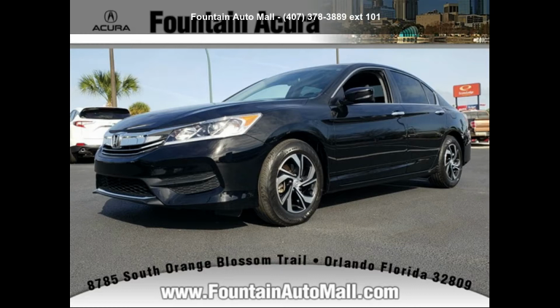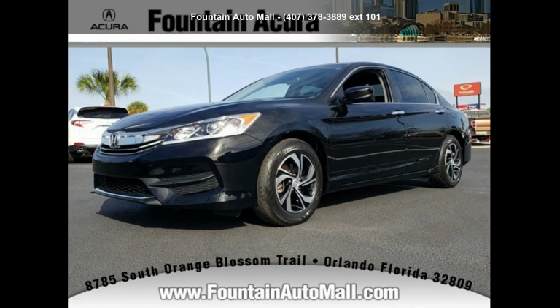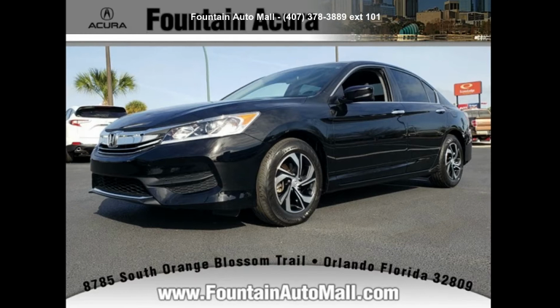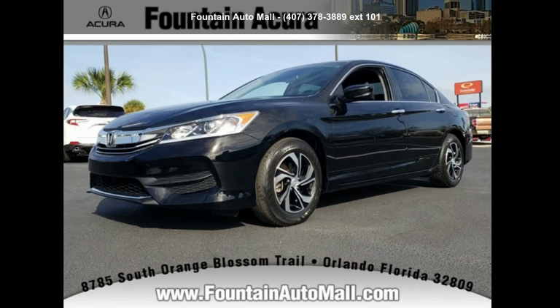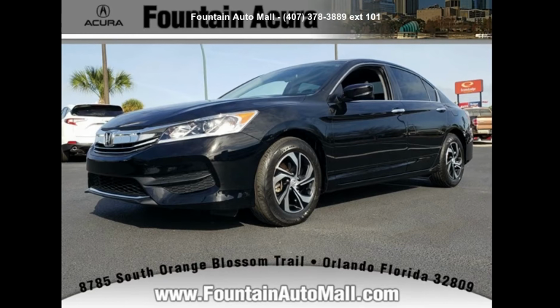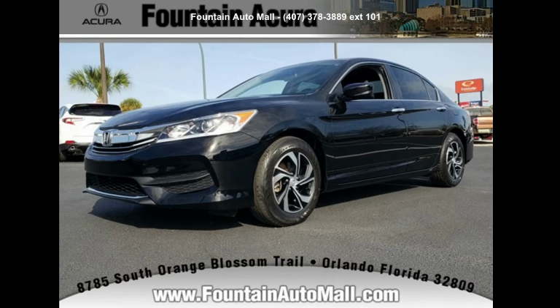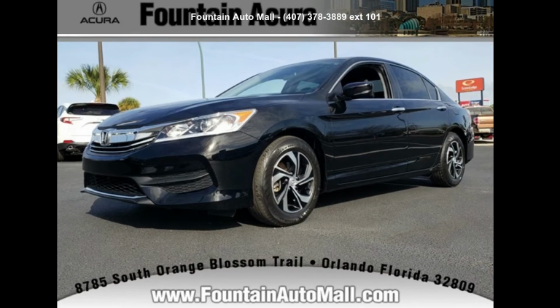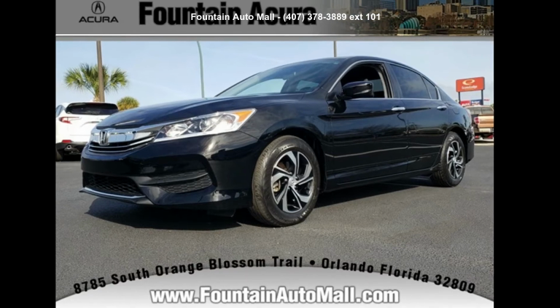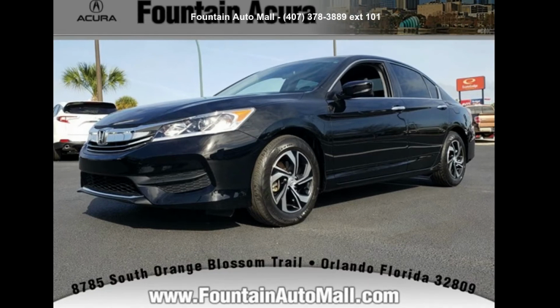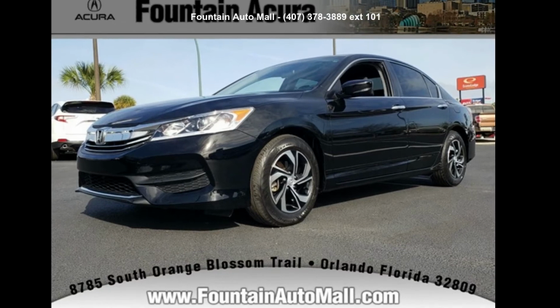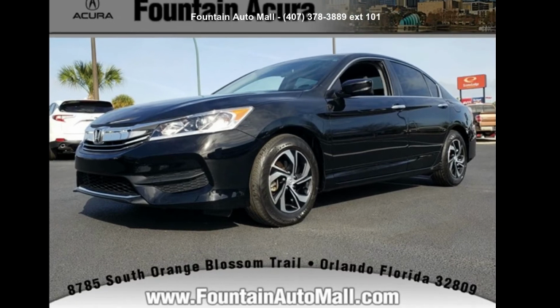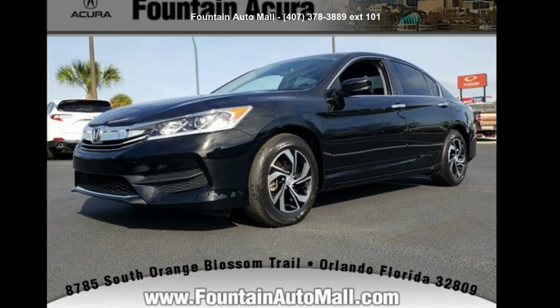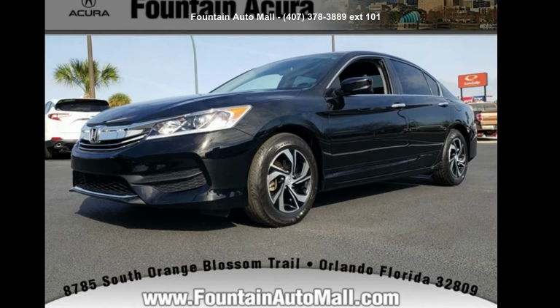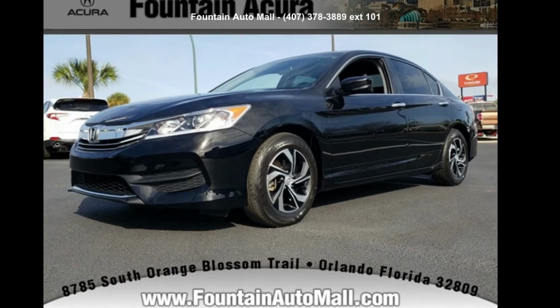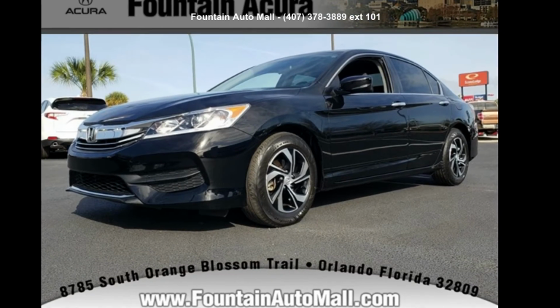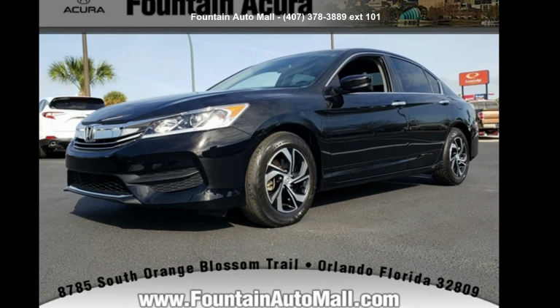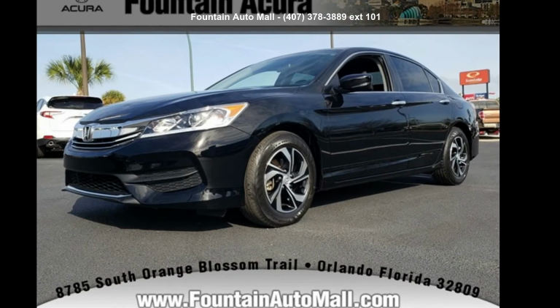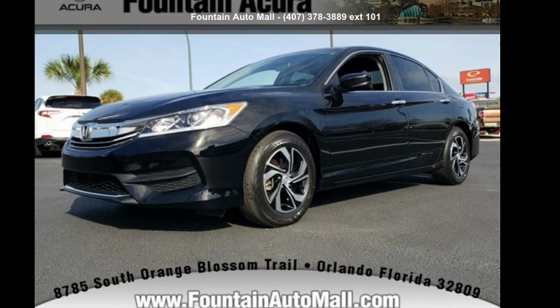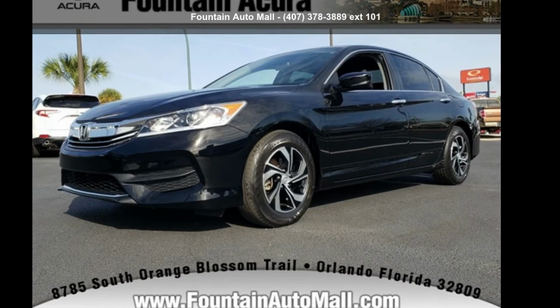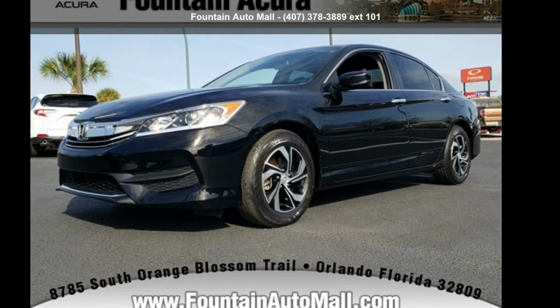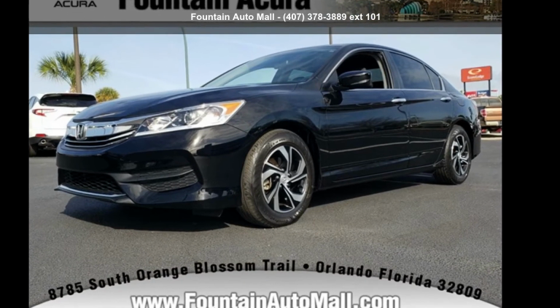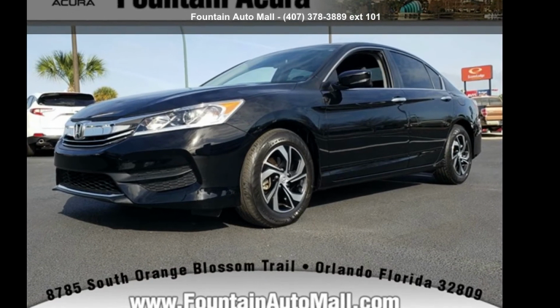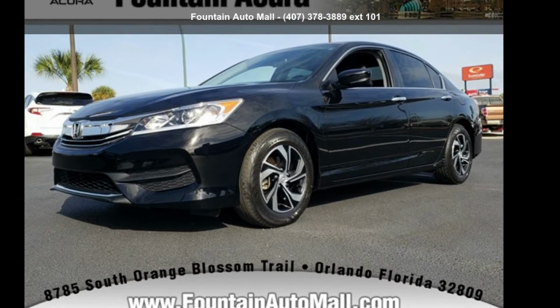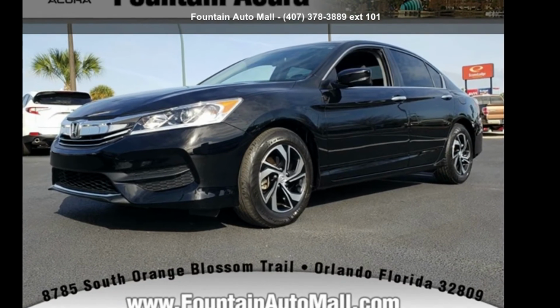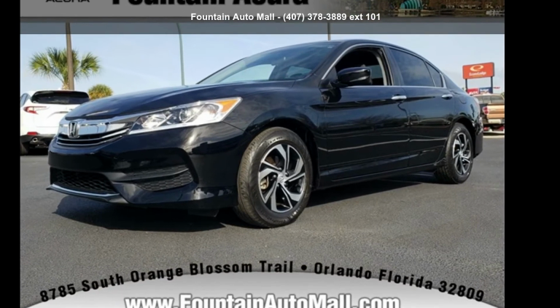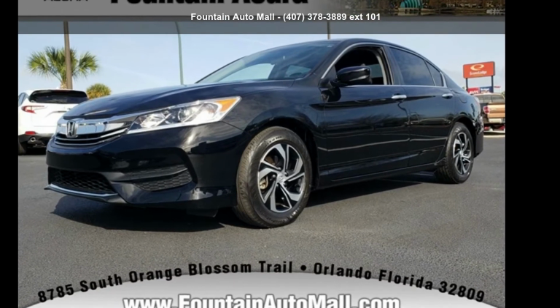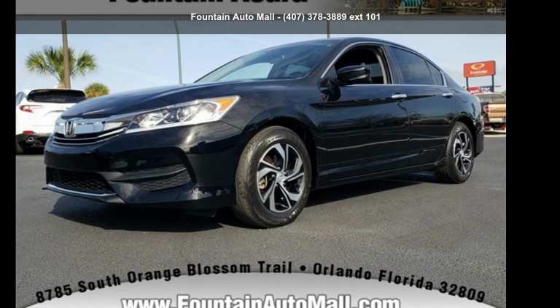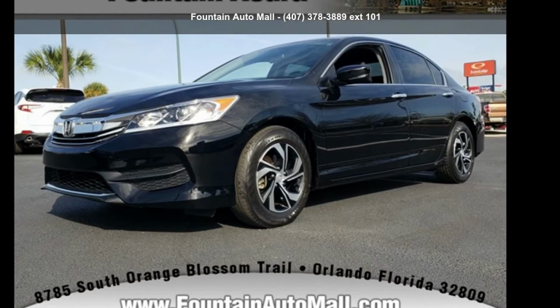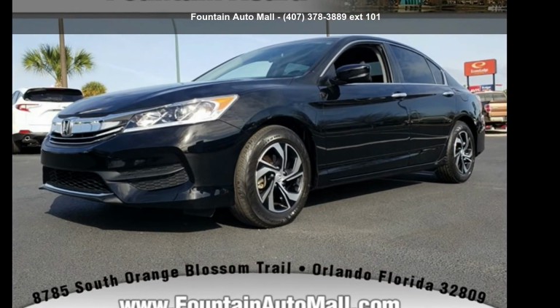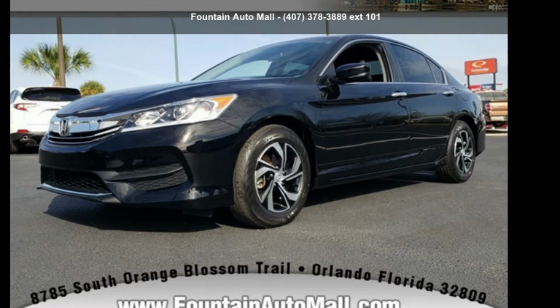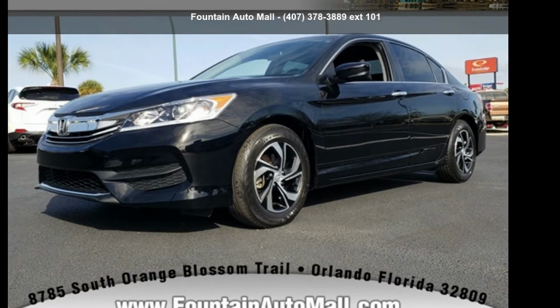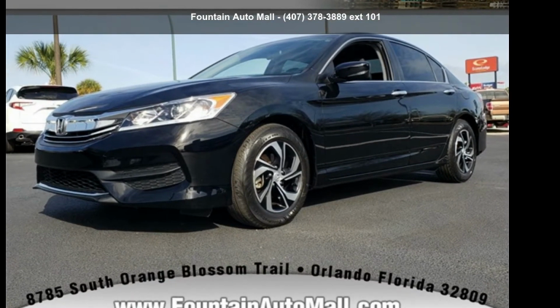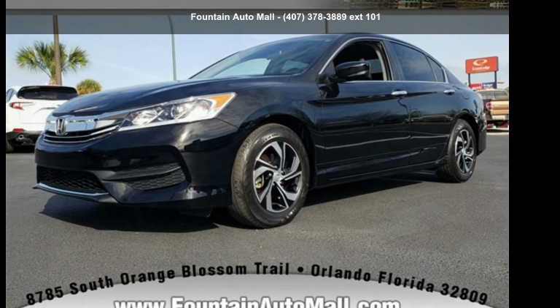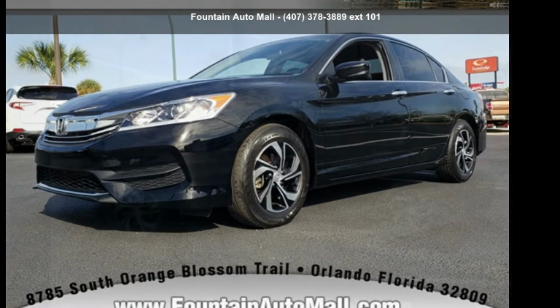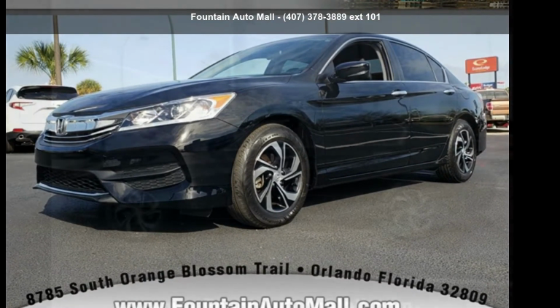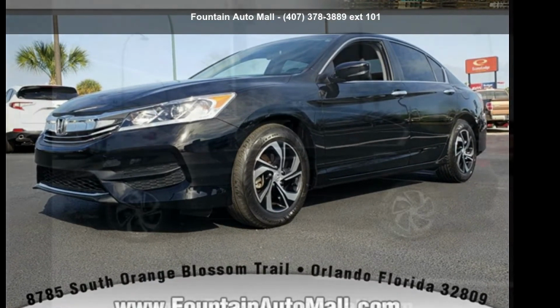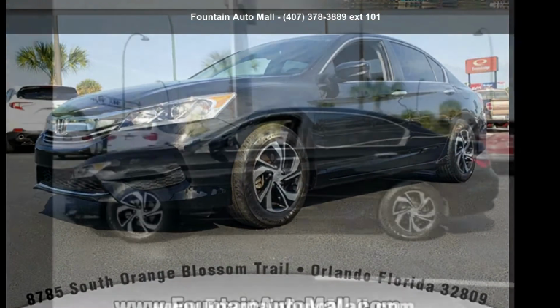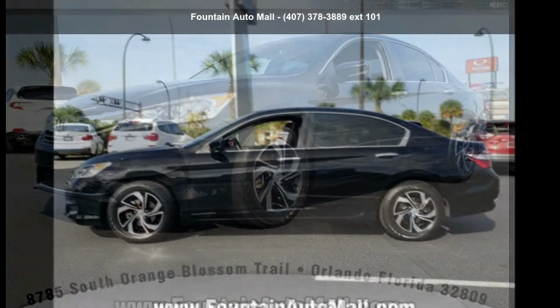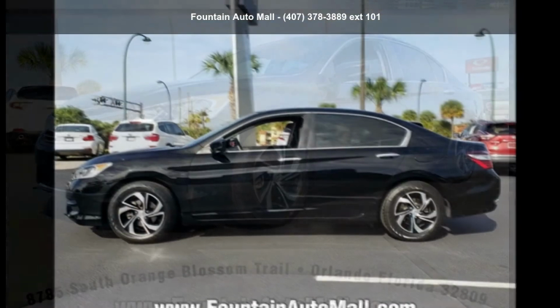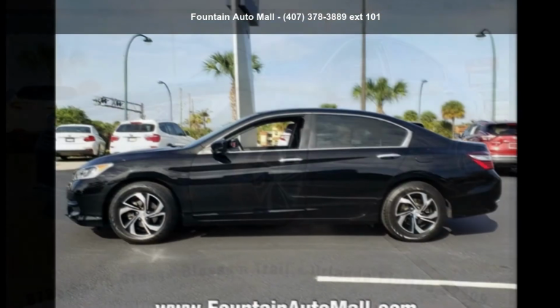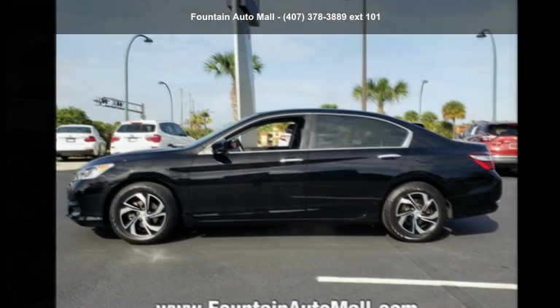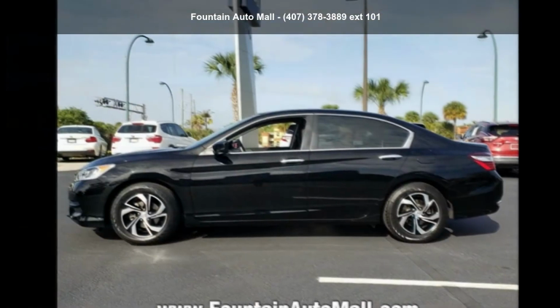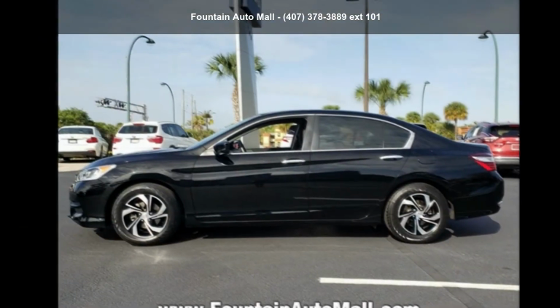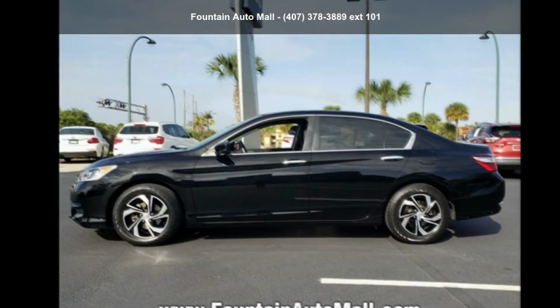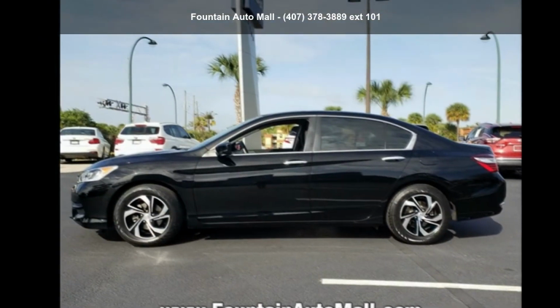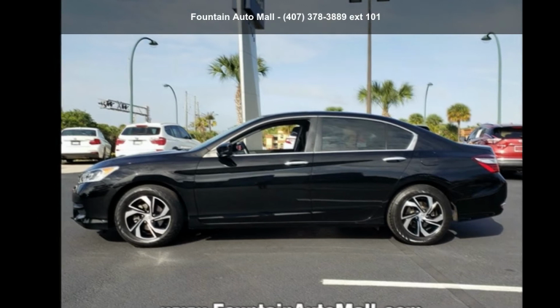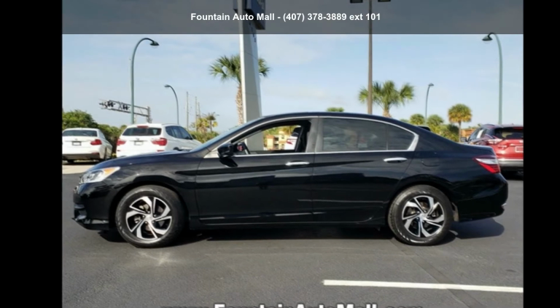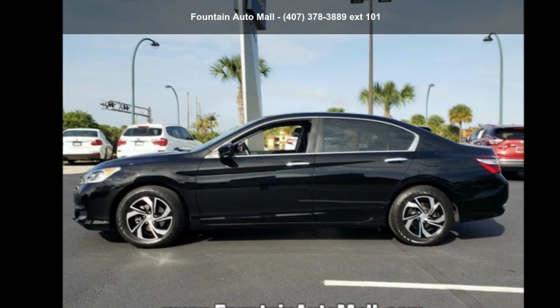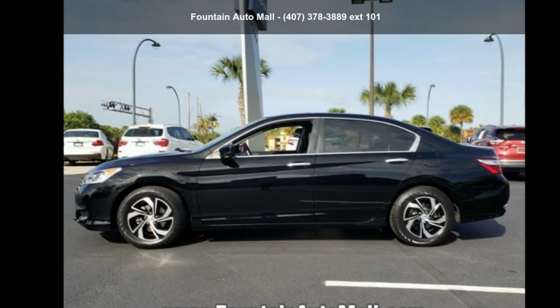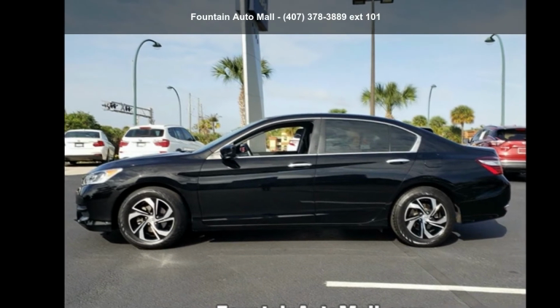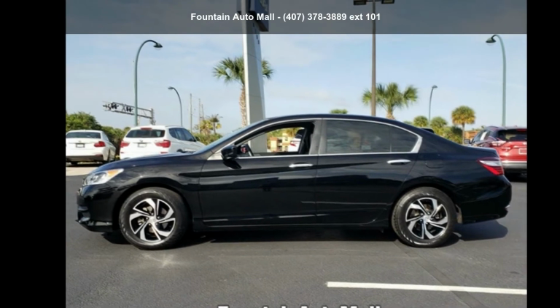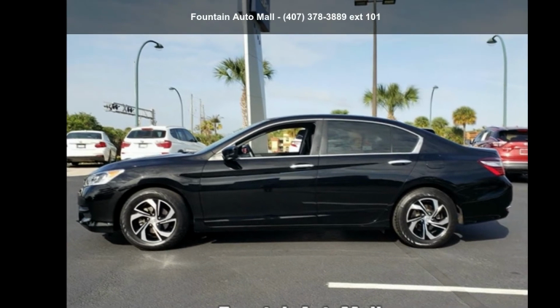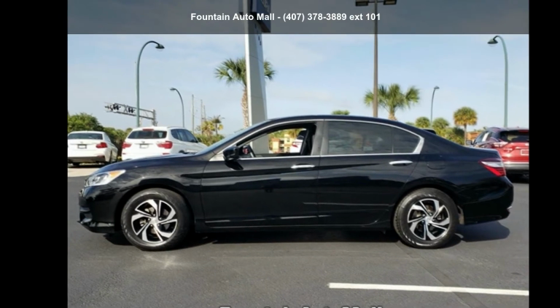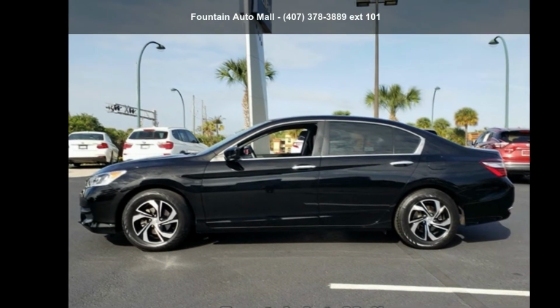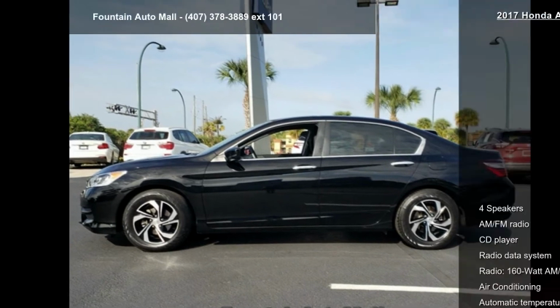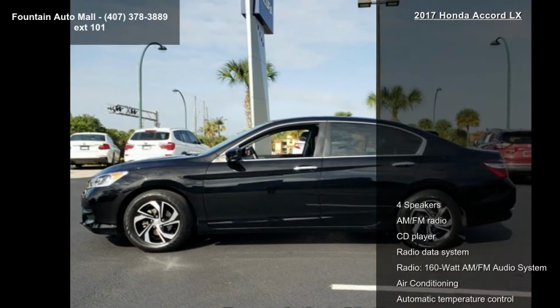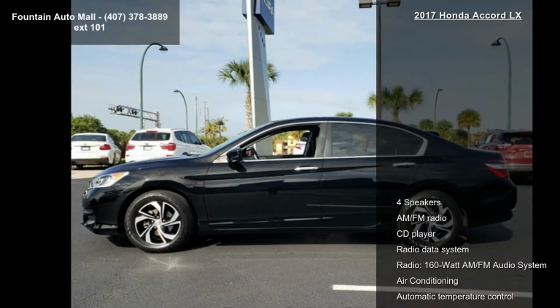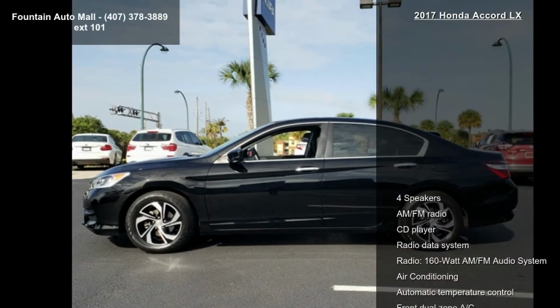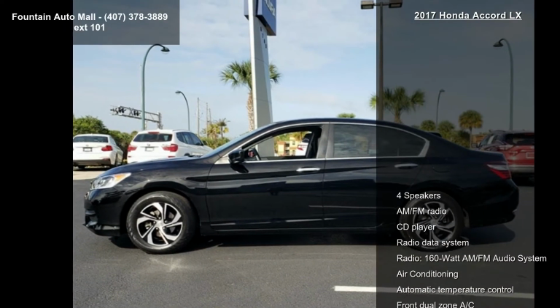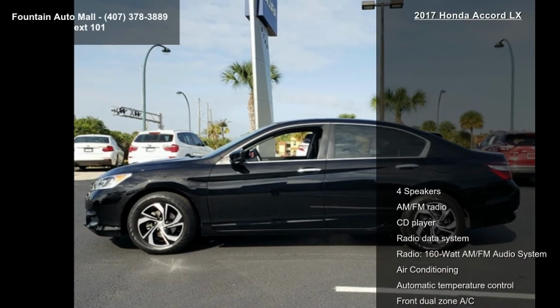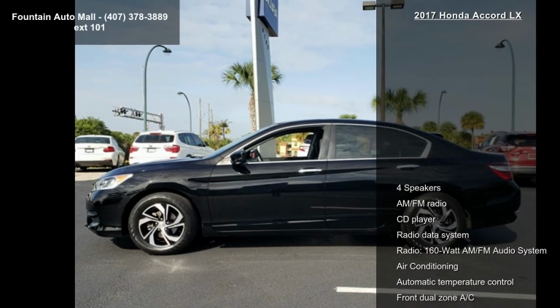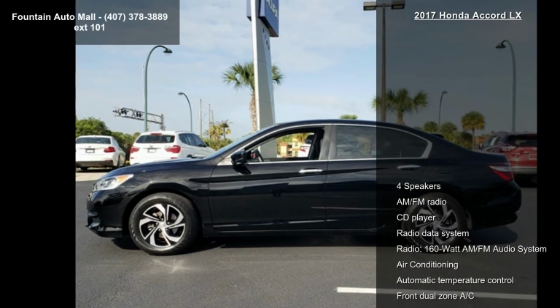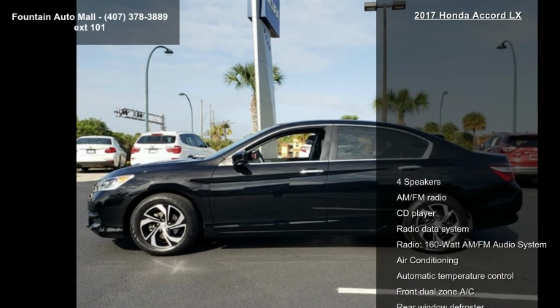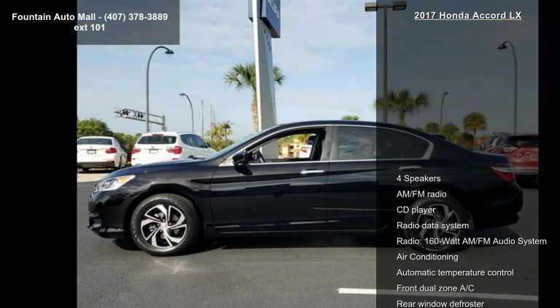Step into the Honda 2017 Accord LX. If you are looking for an automobile with great features, look no further.